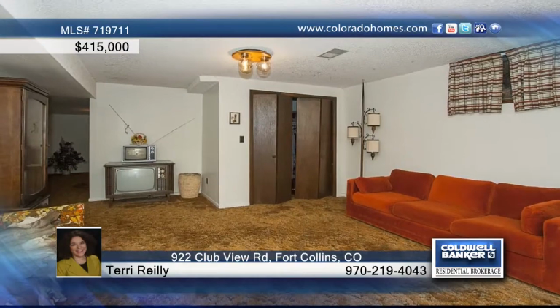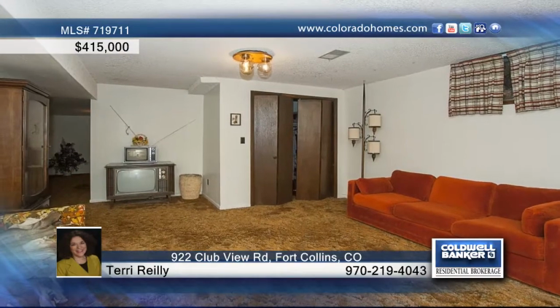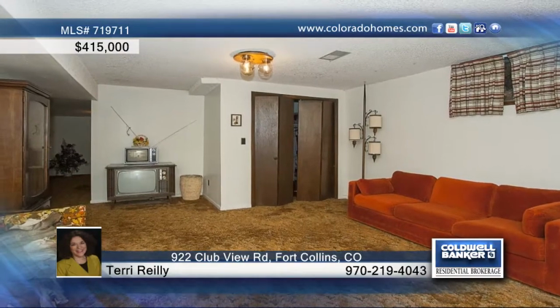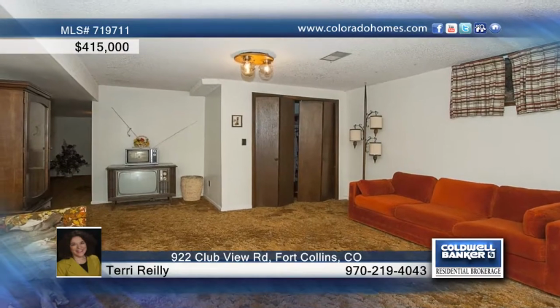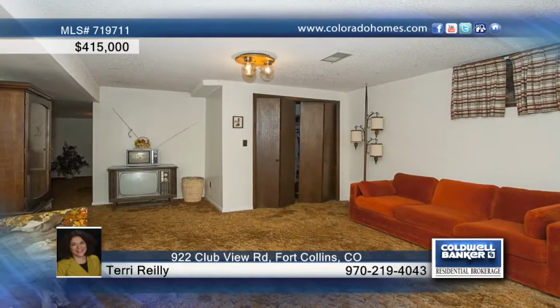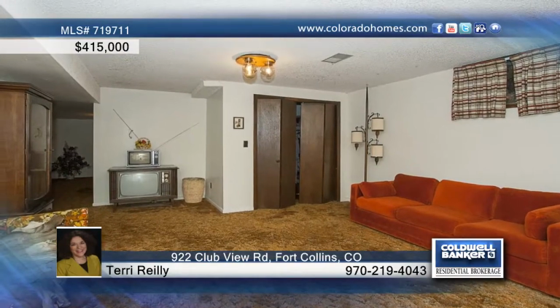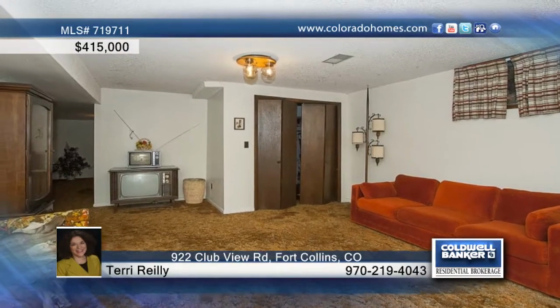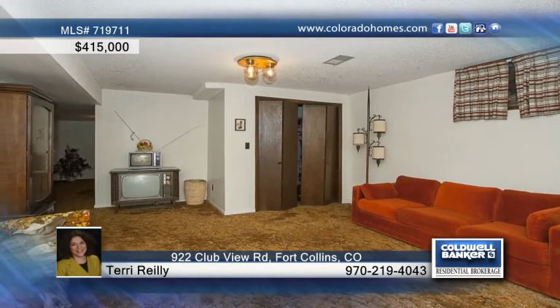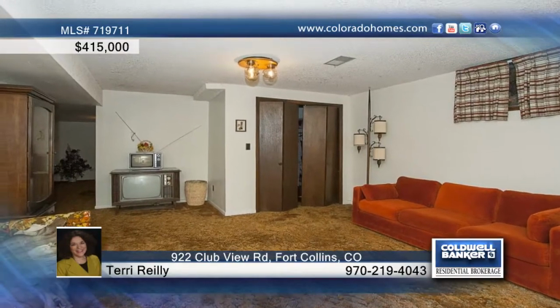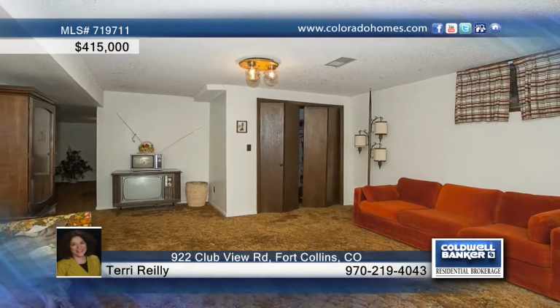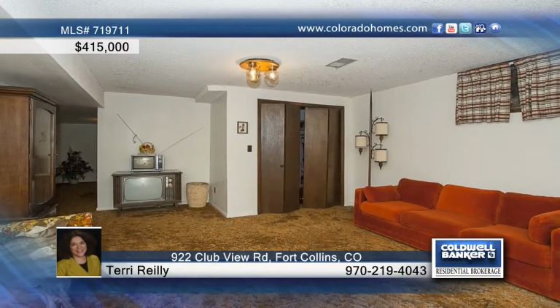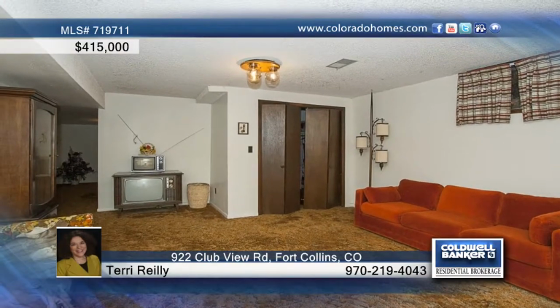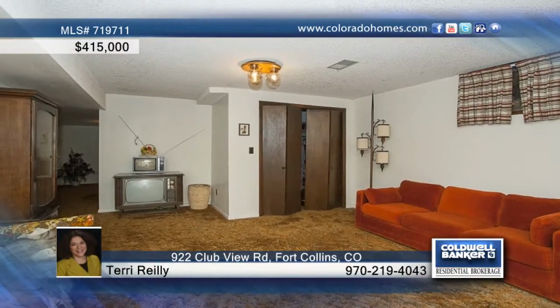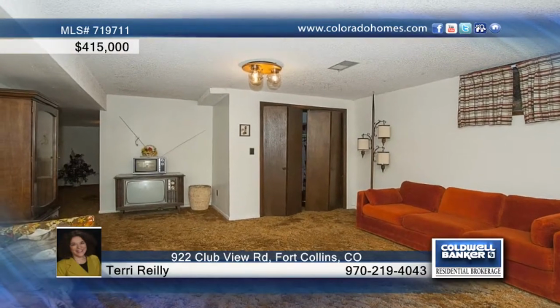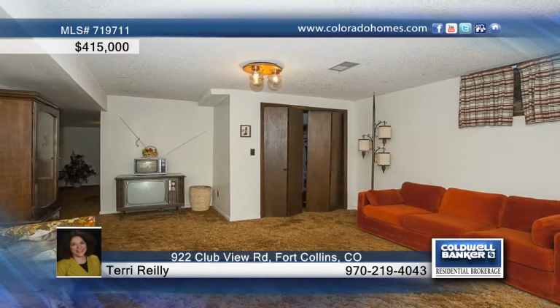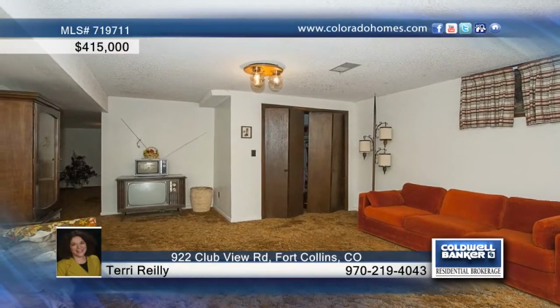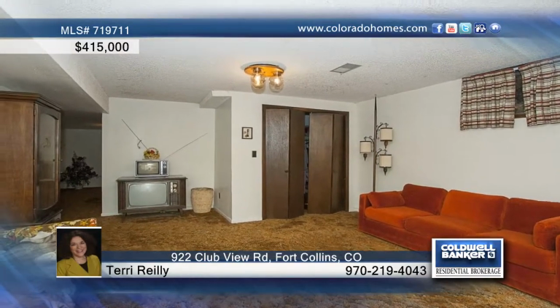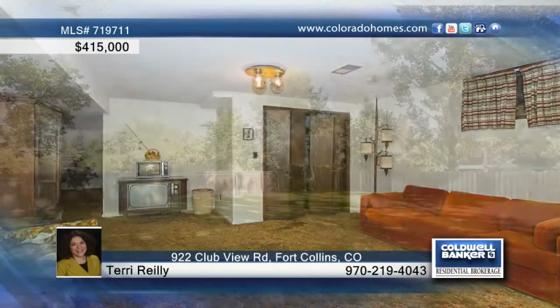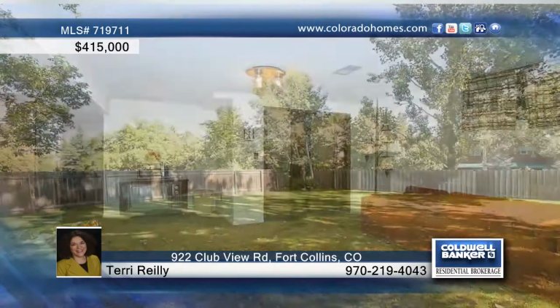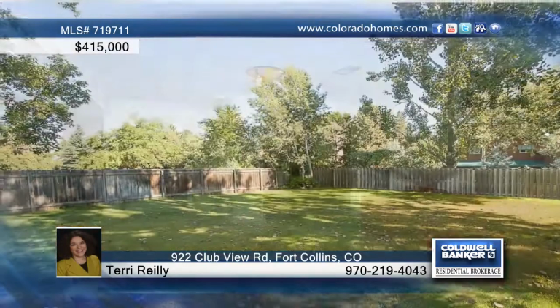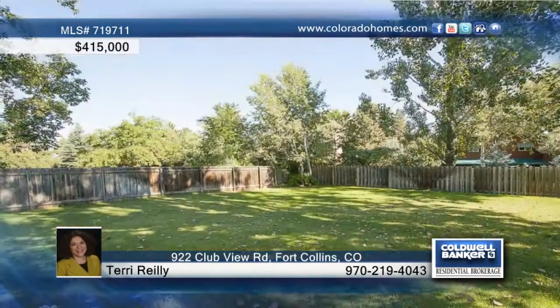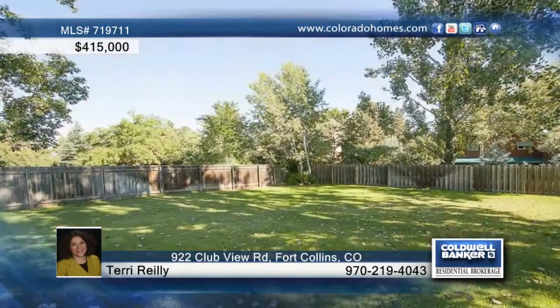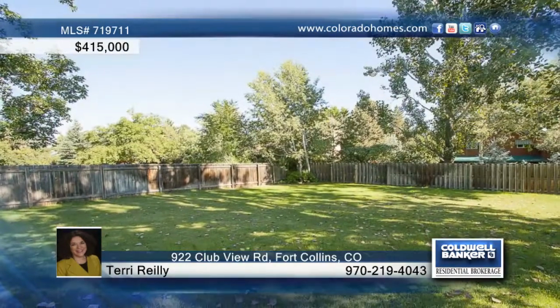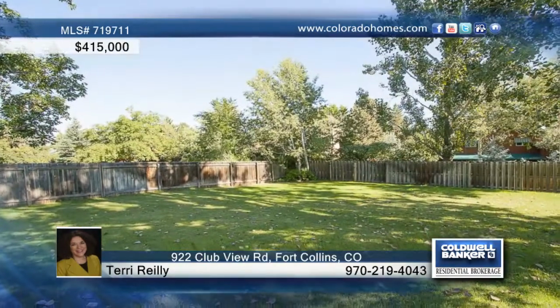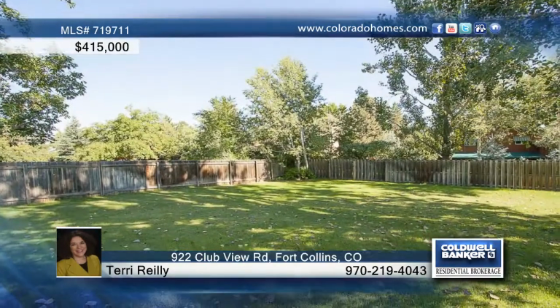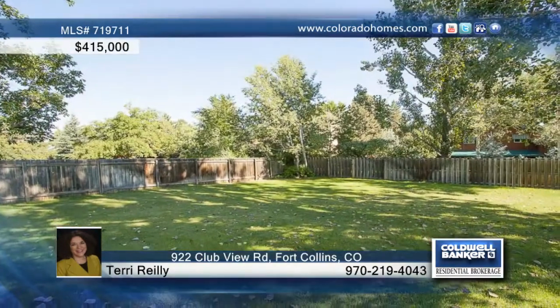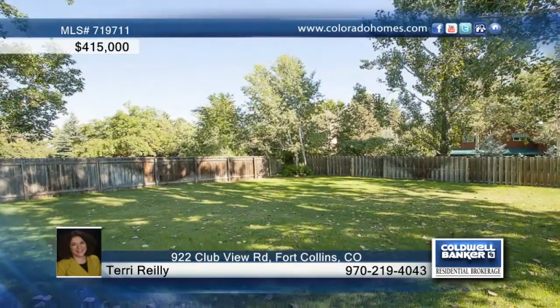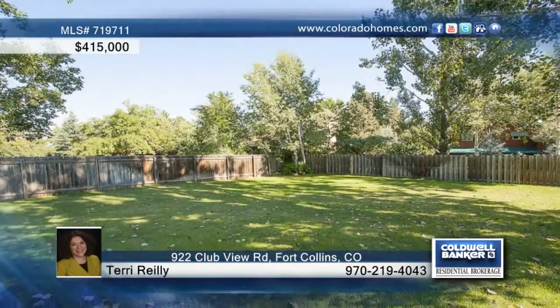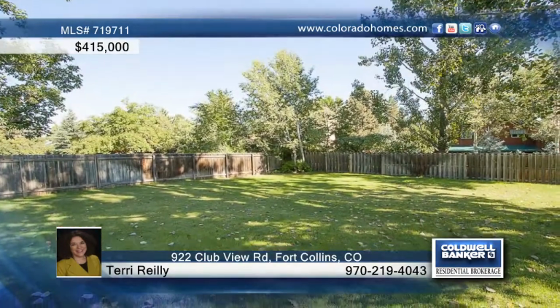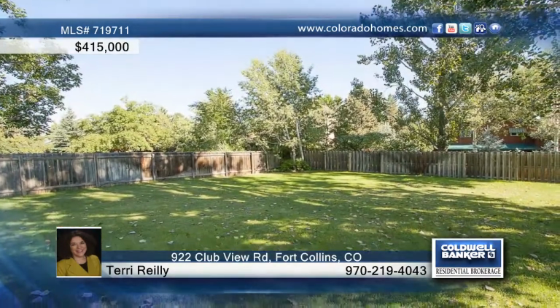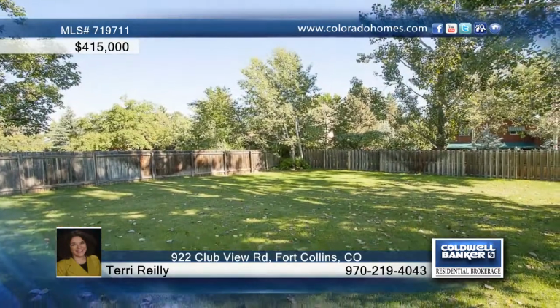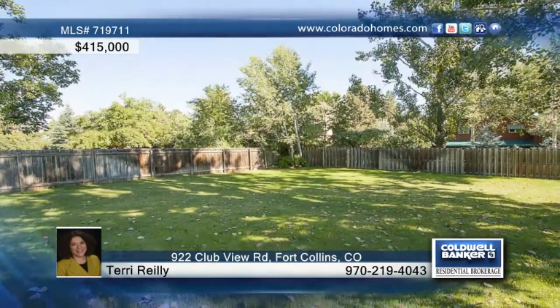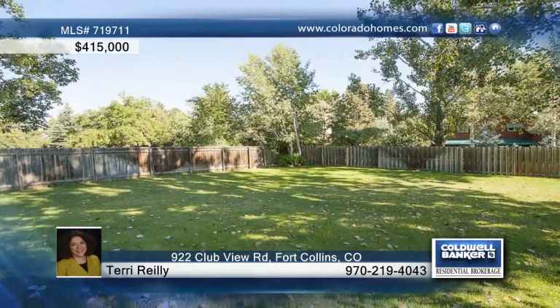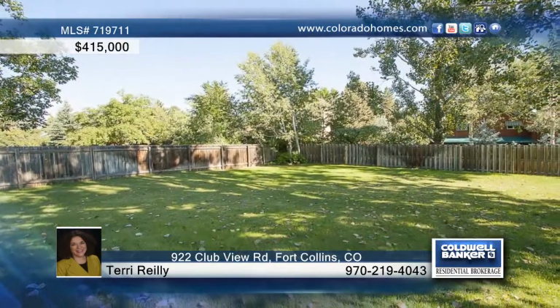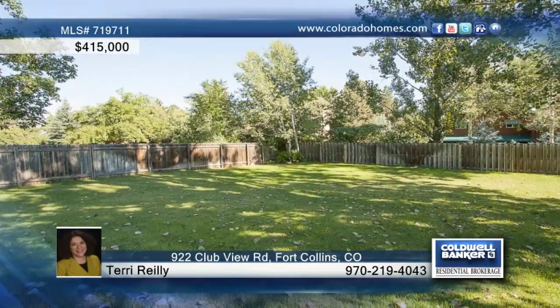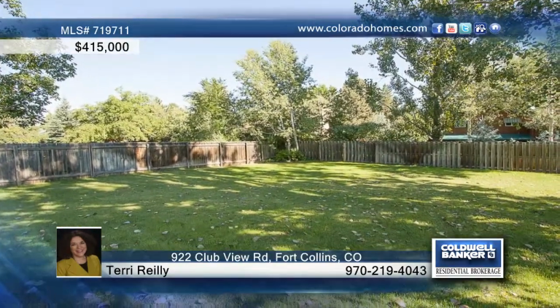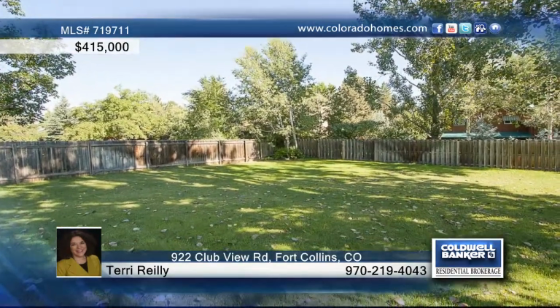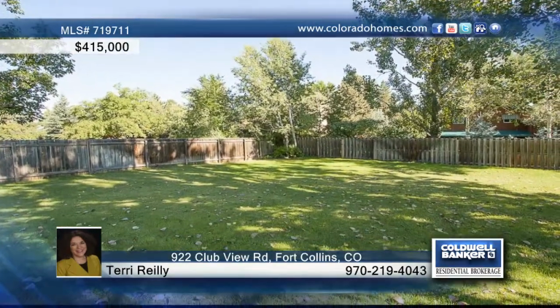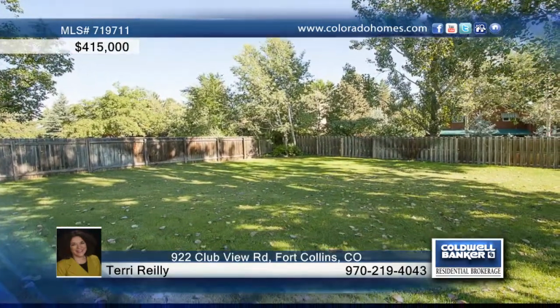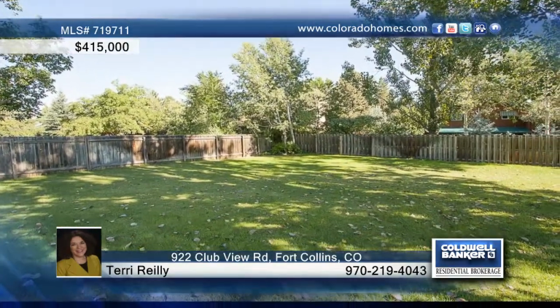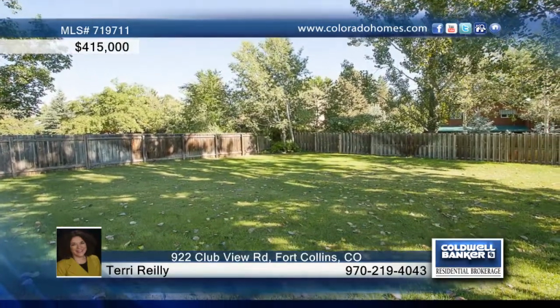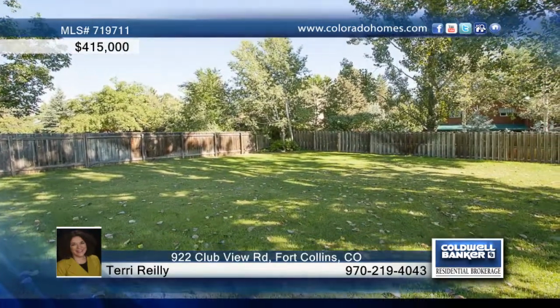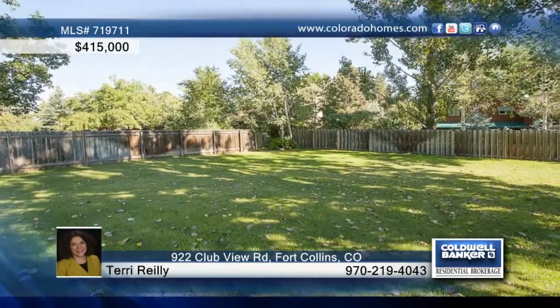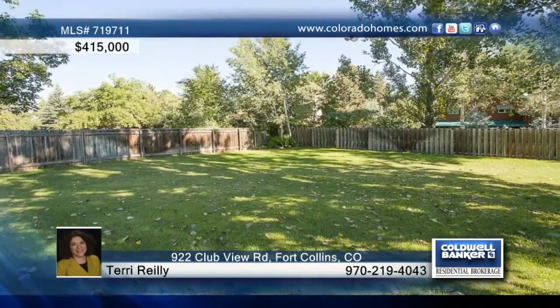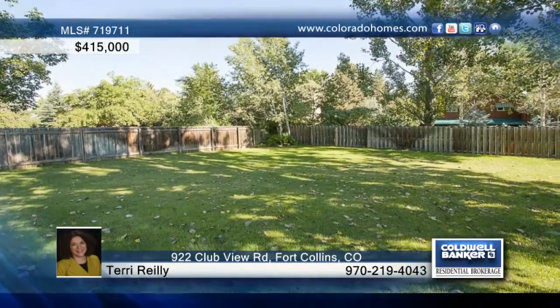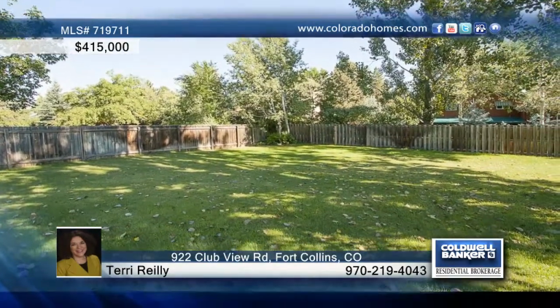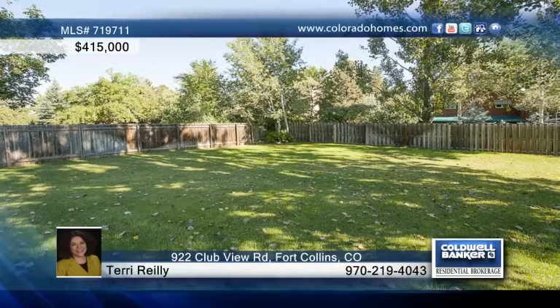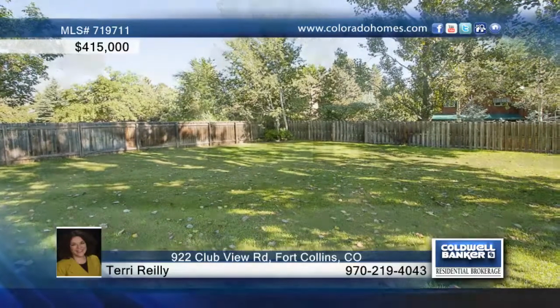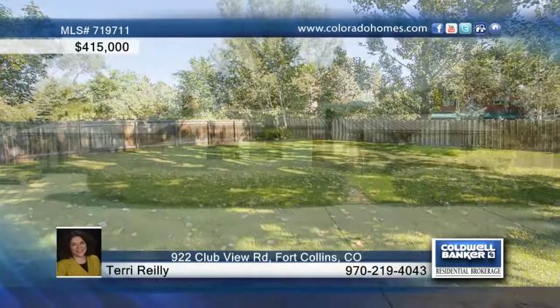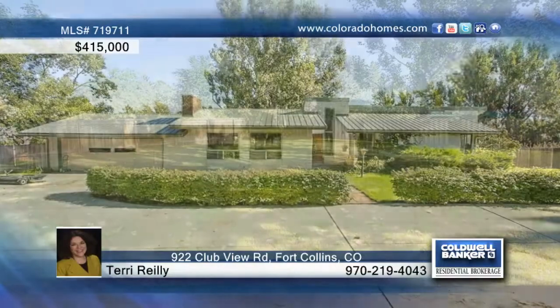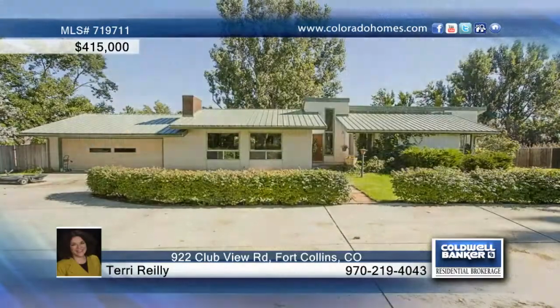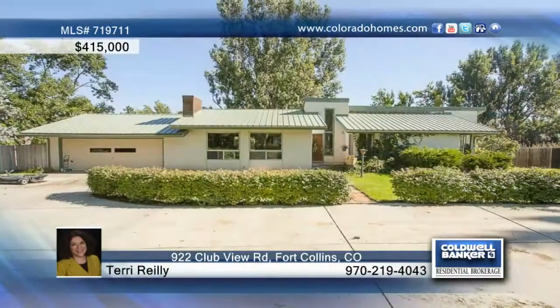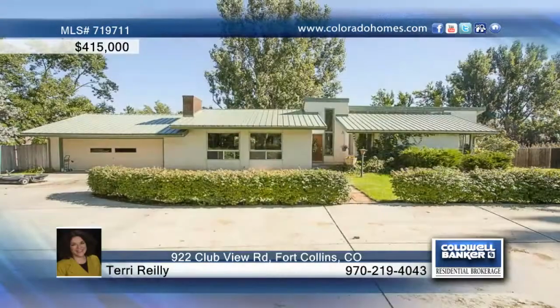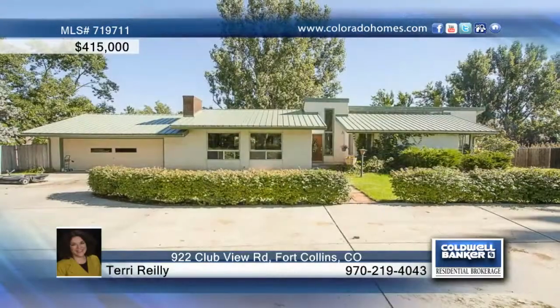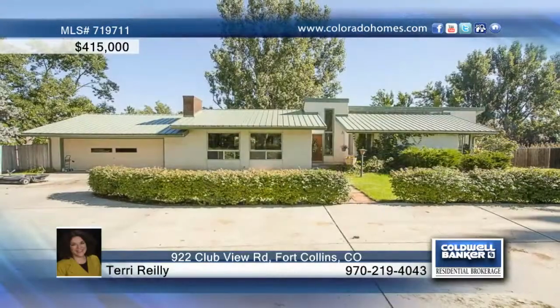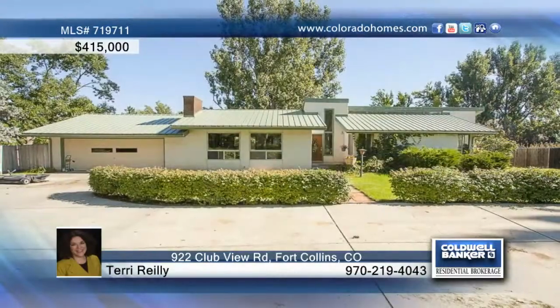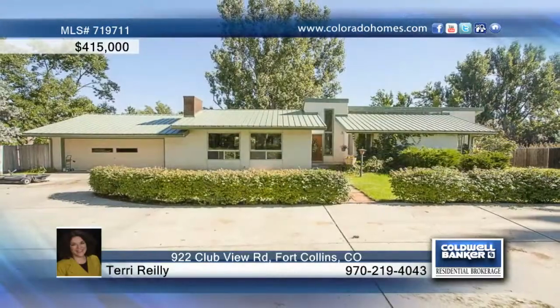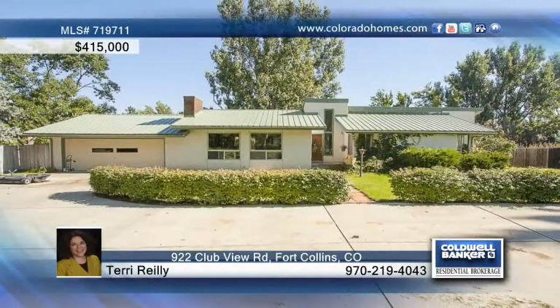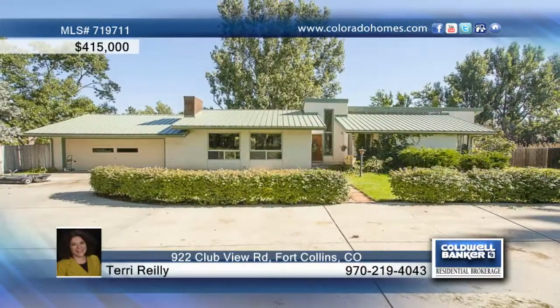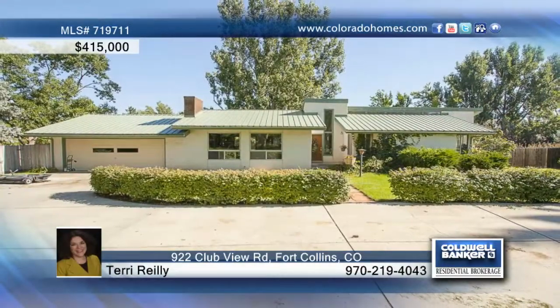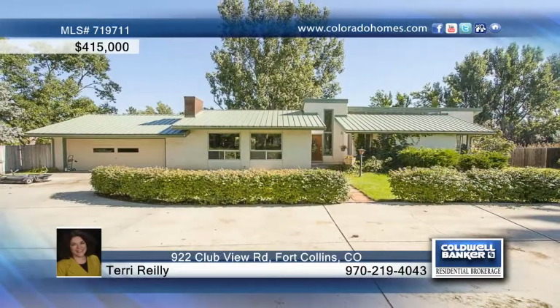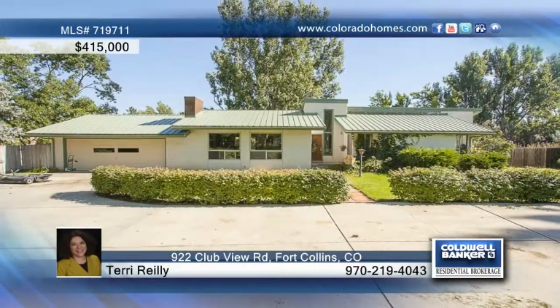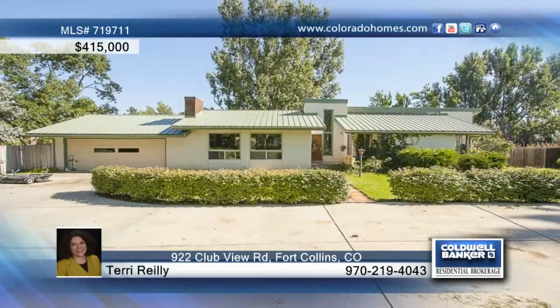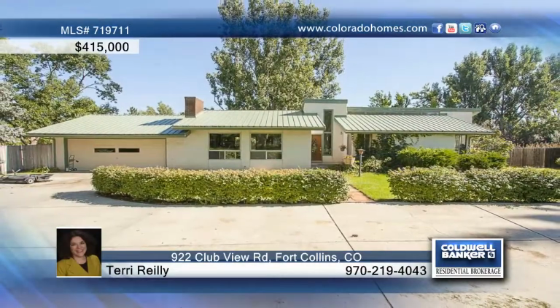The huge backyard has room for gardening and more, plus a doghouse for your family pet. Call Terry Riley for the keys to your new home.